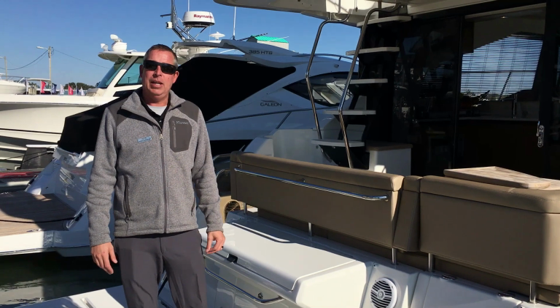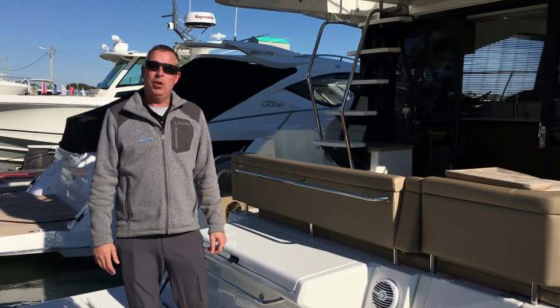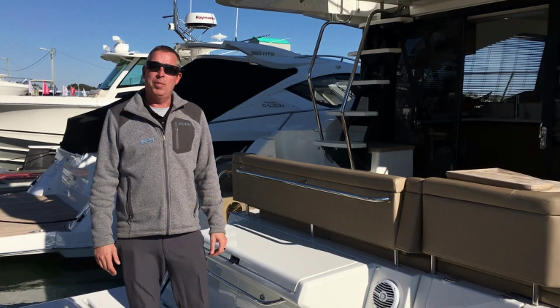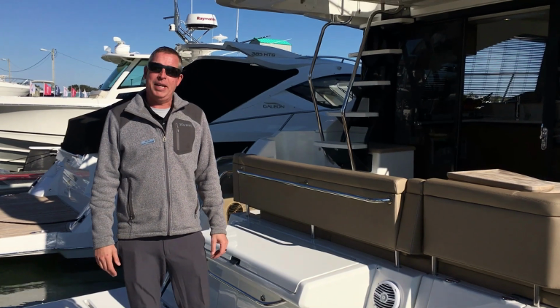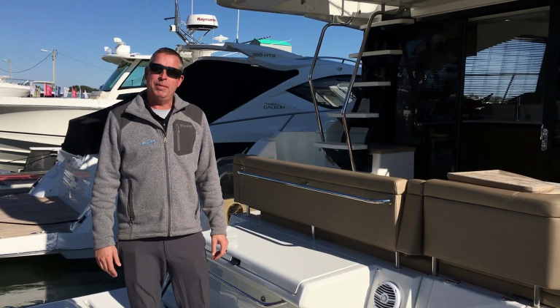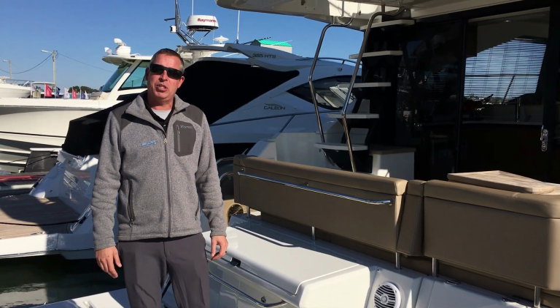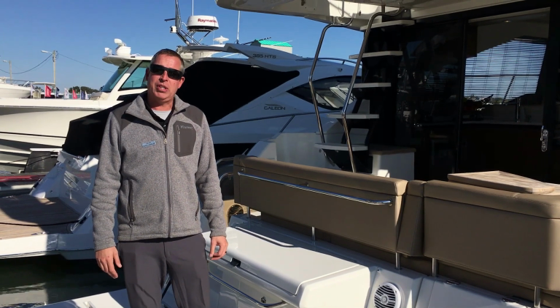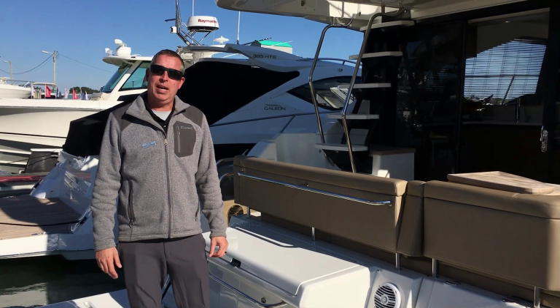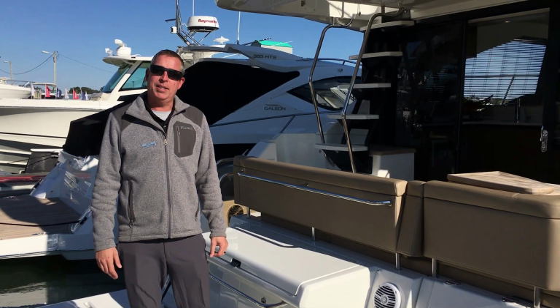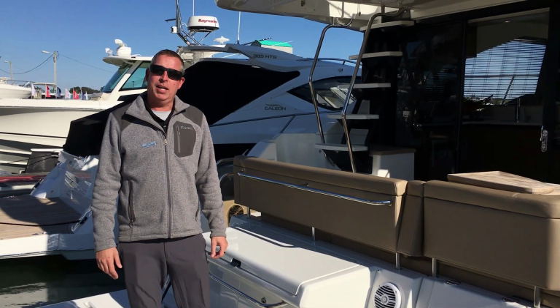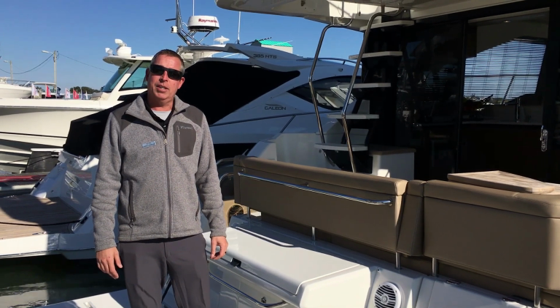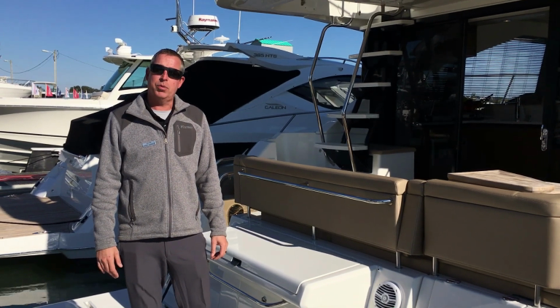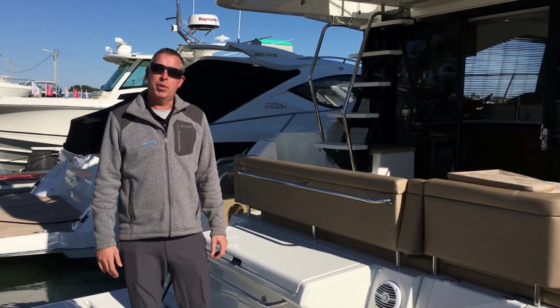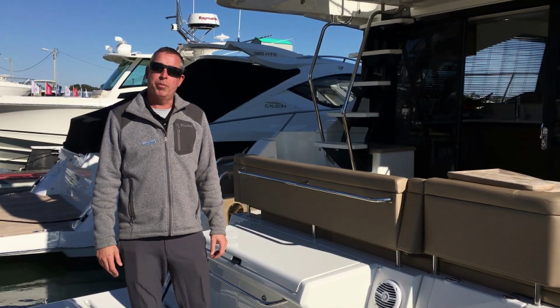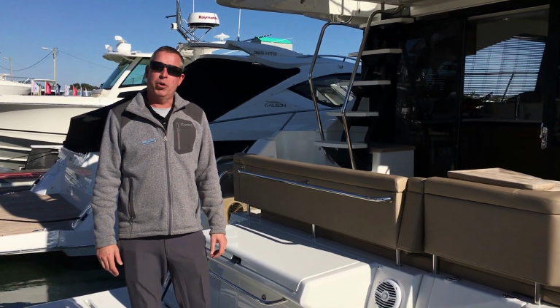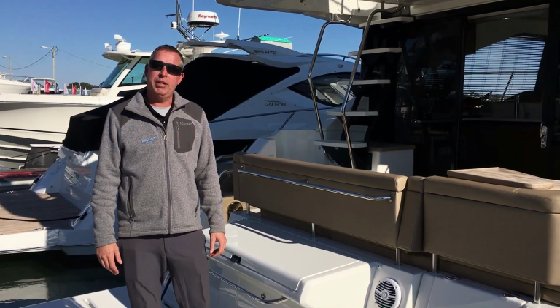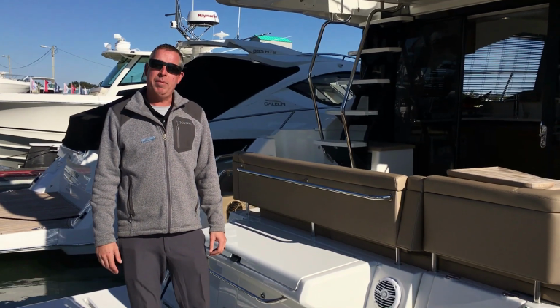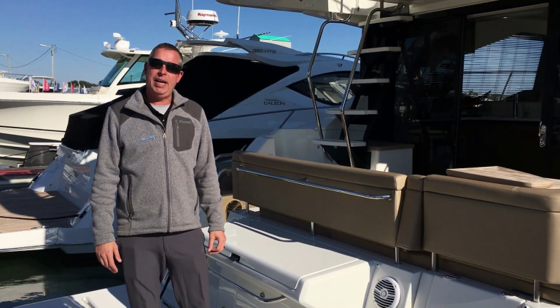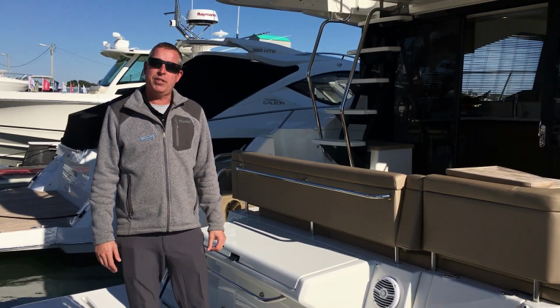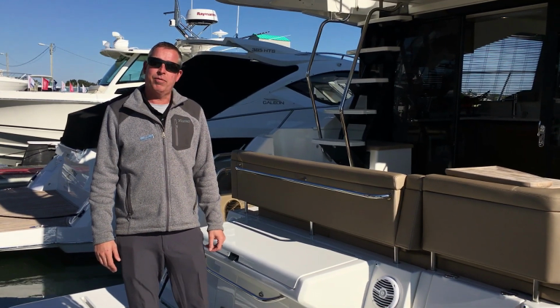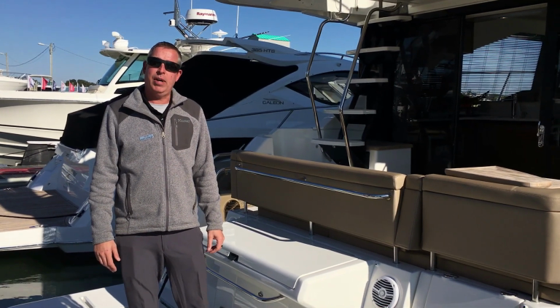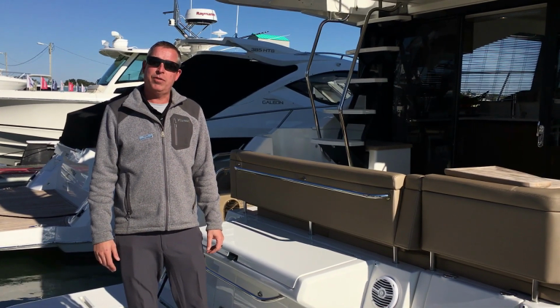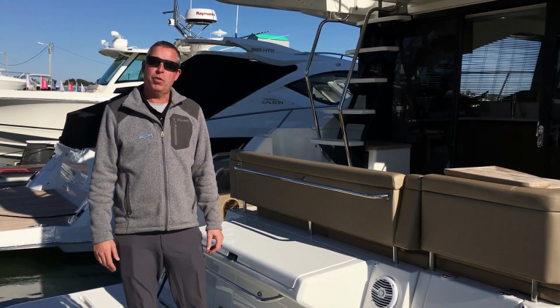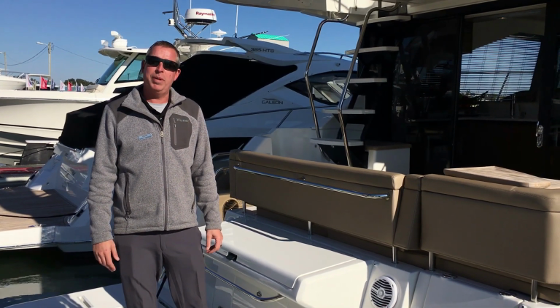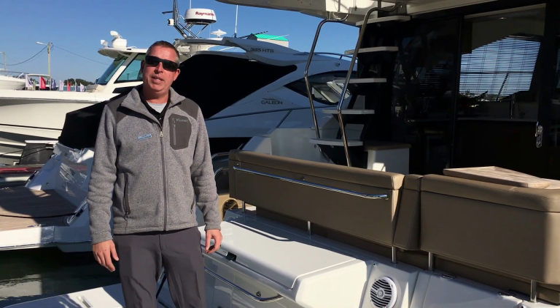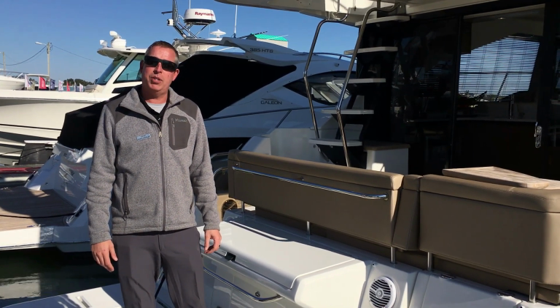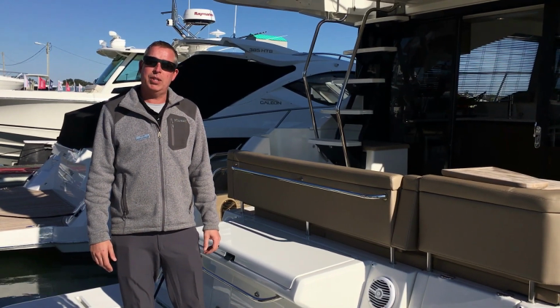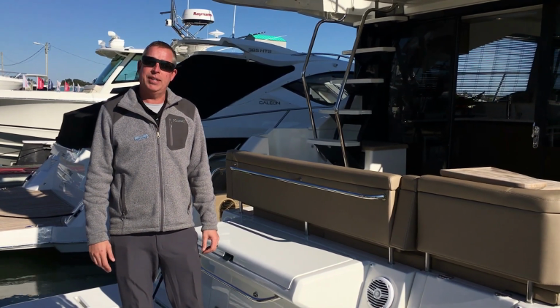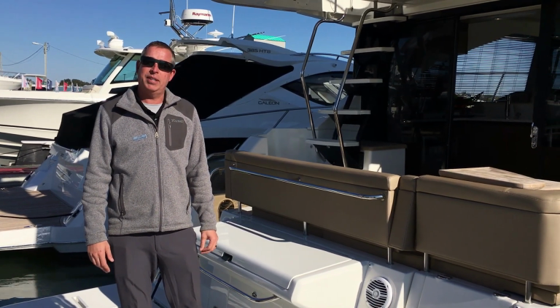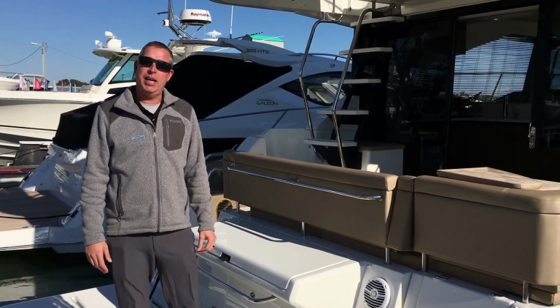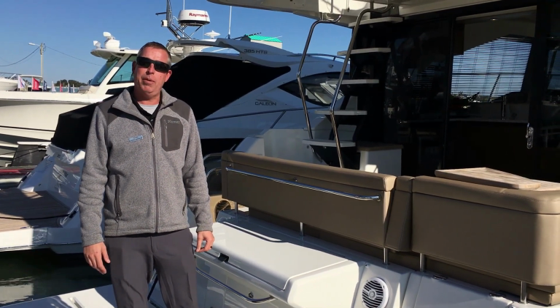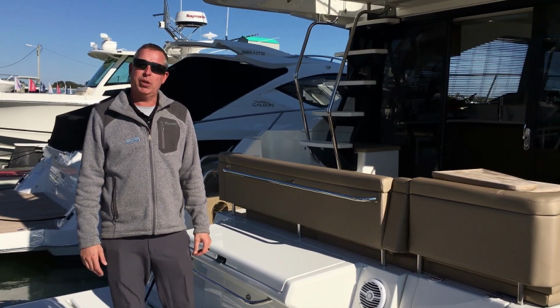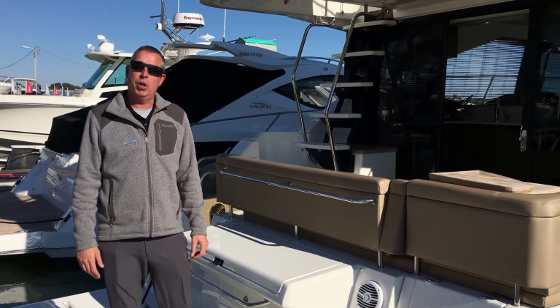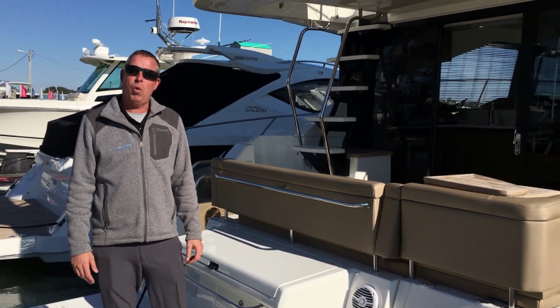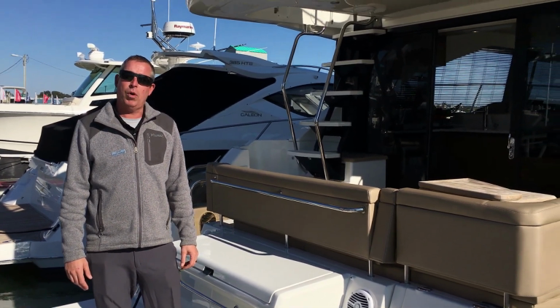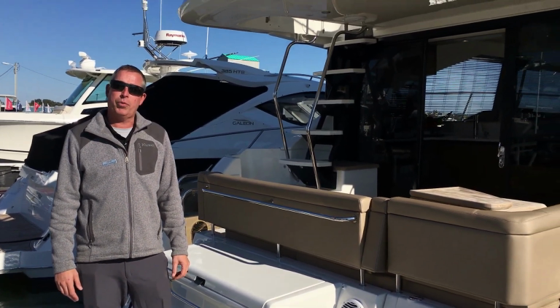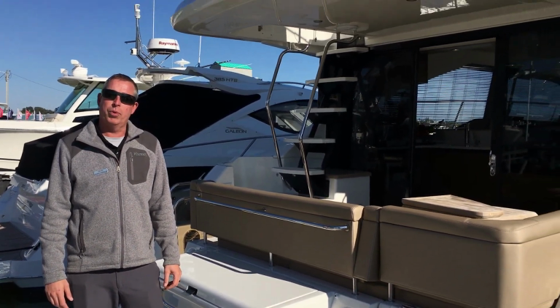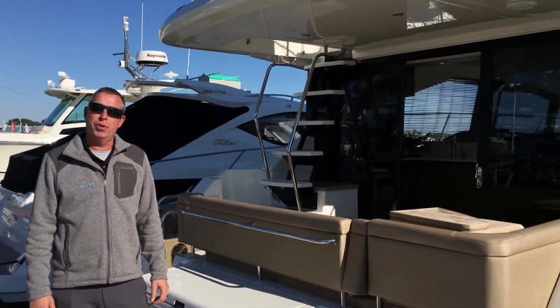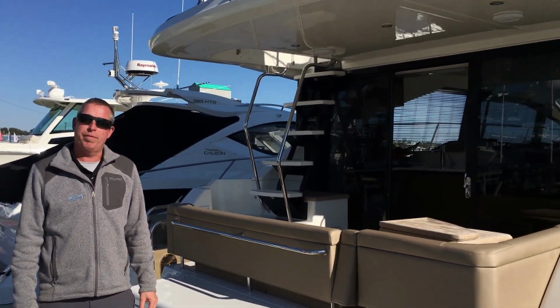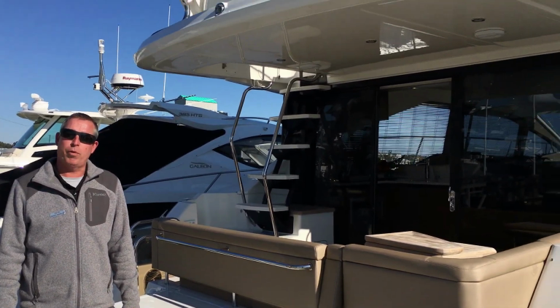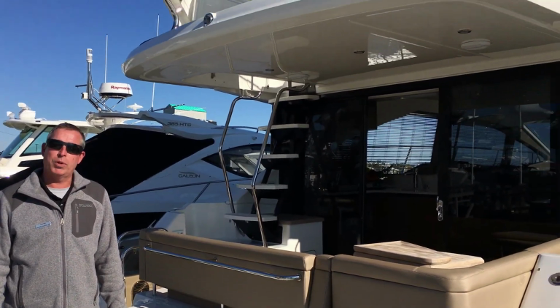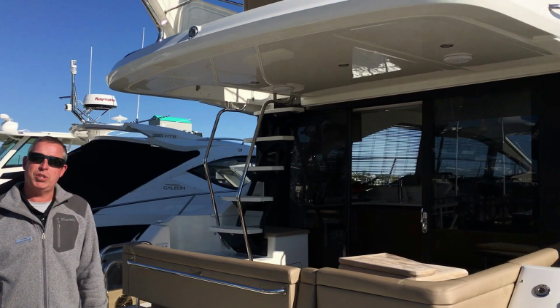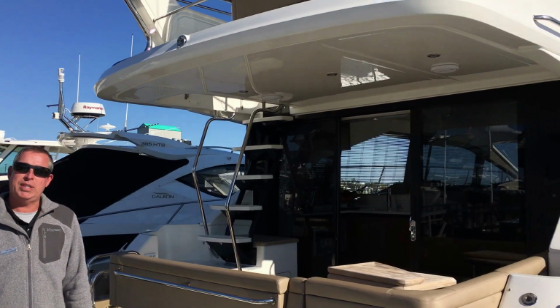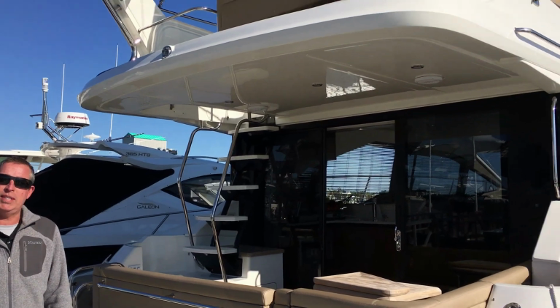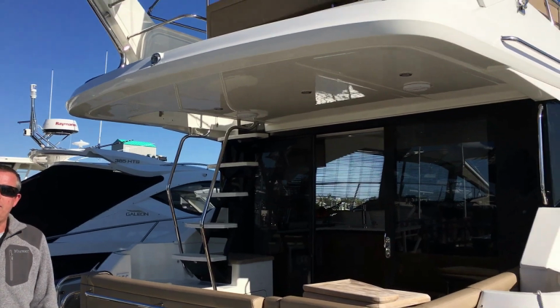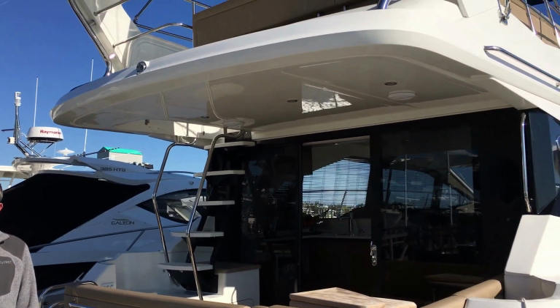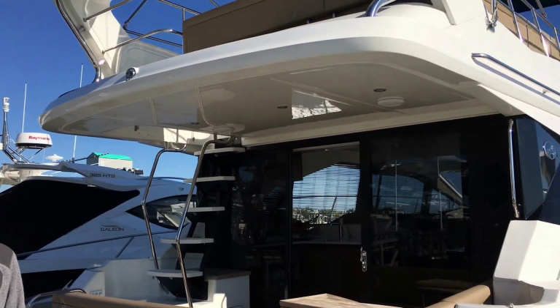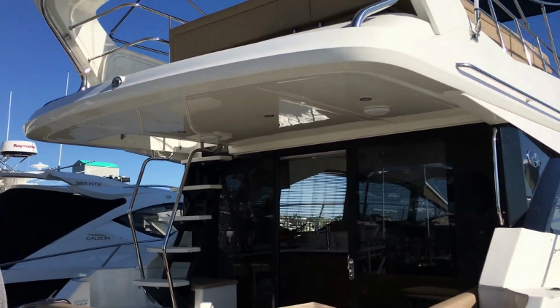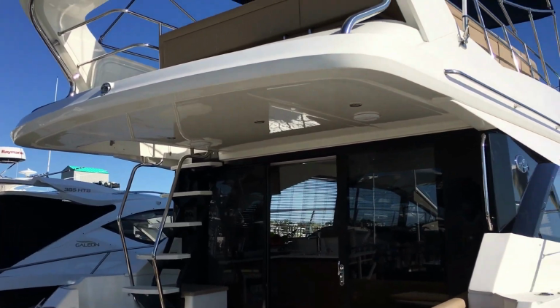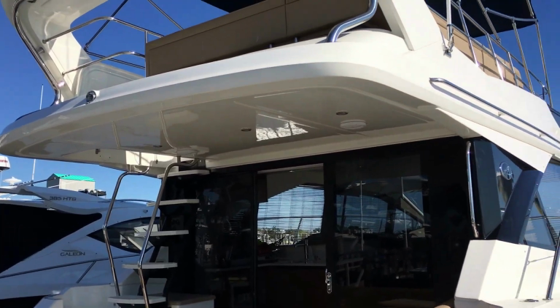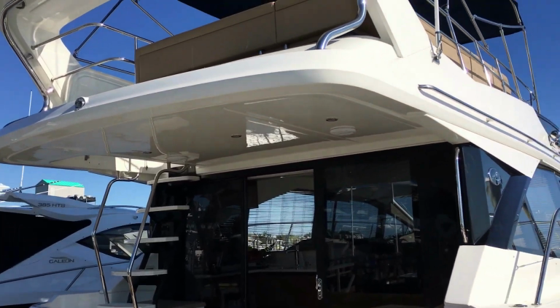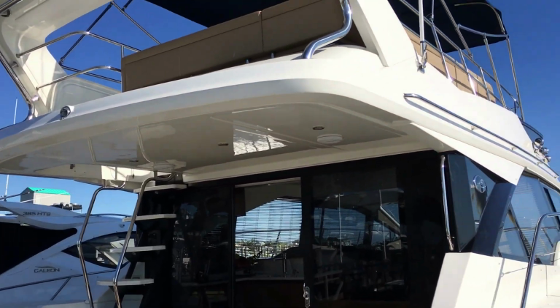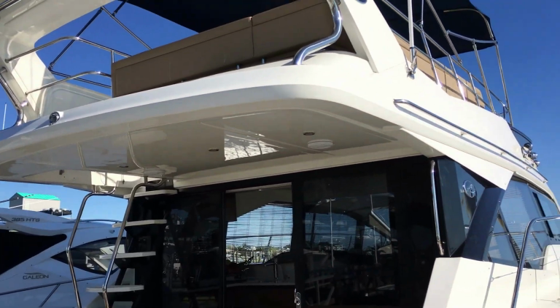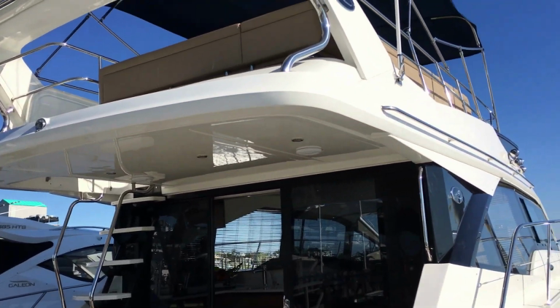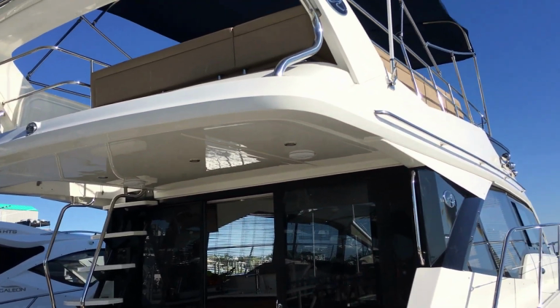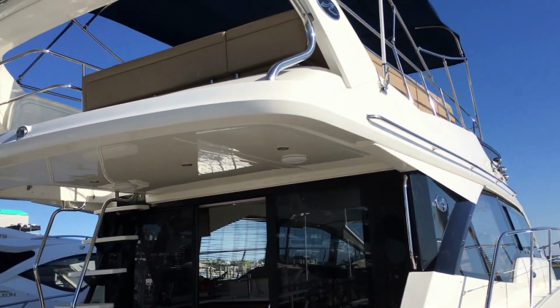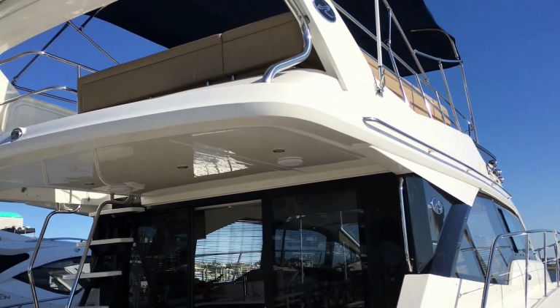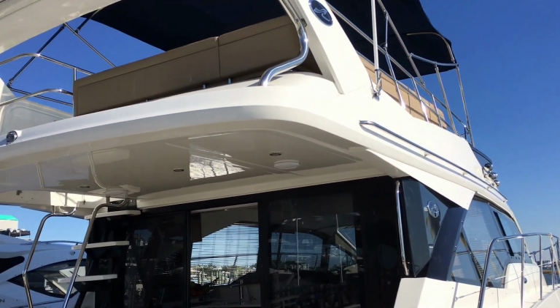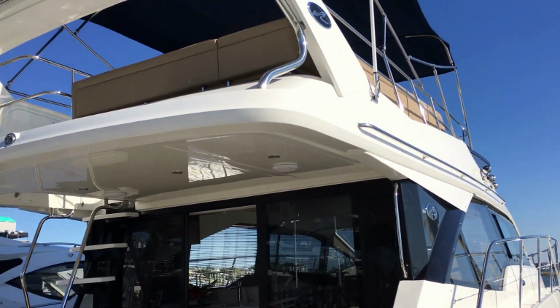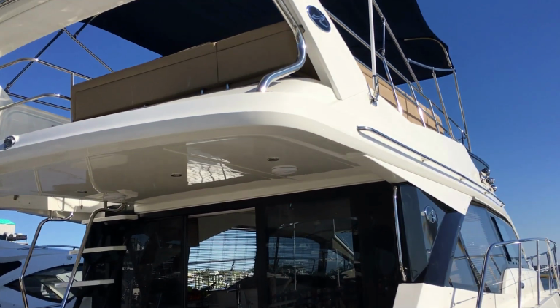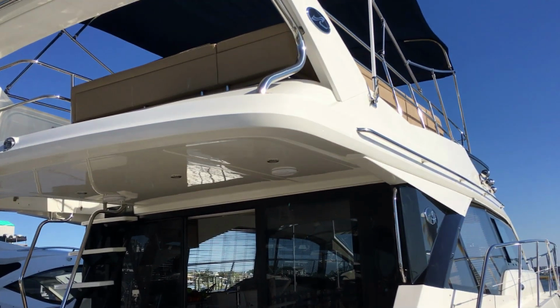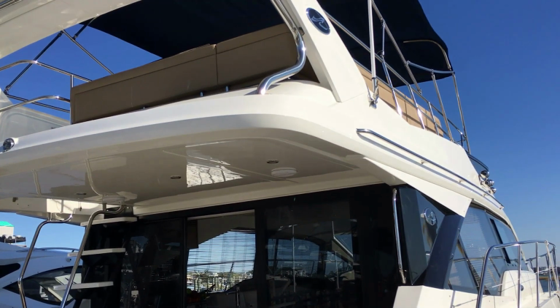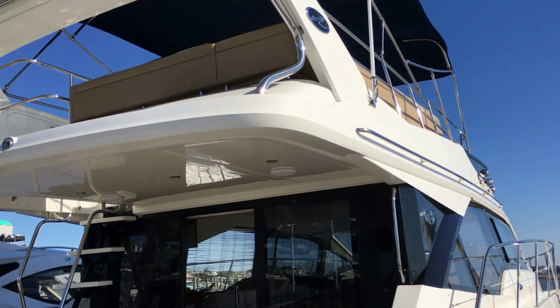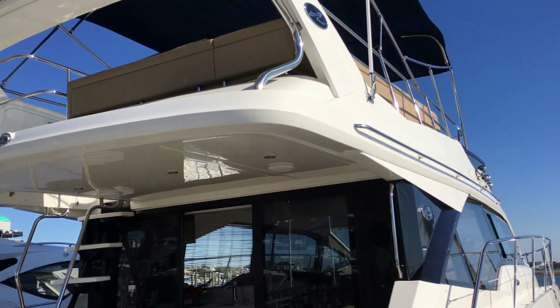Hello, my name is Scott Douglas with MarineMax of Wrightsville Beach, and today we're going to walk through the 2018 Sea Ray 460 Fly.